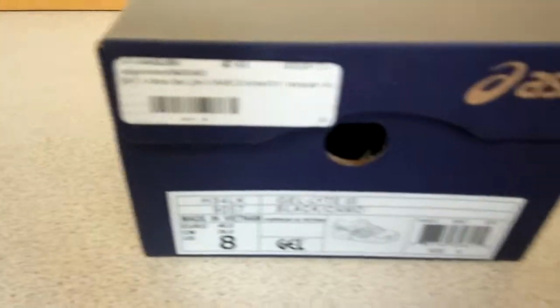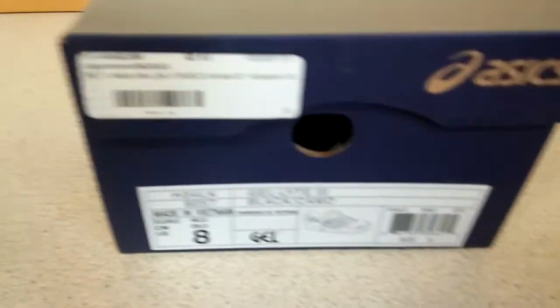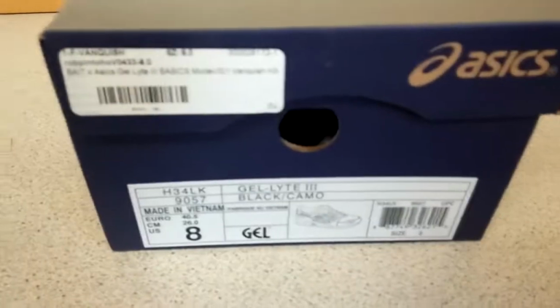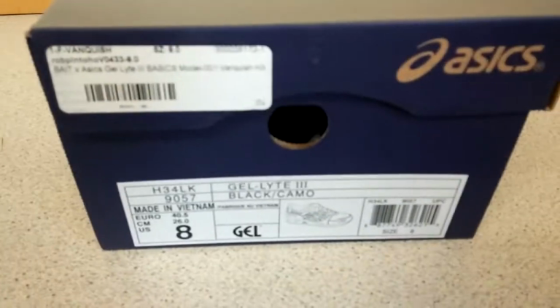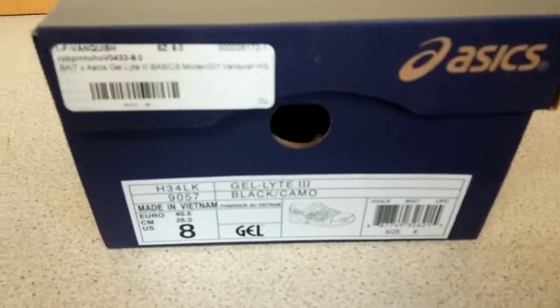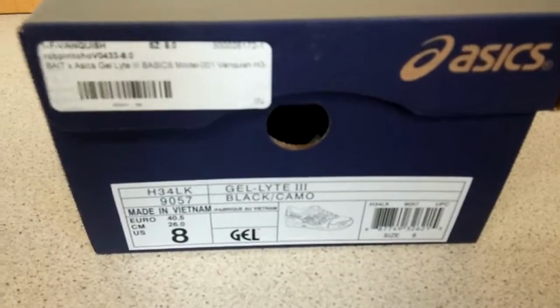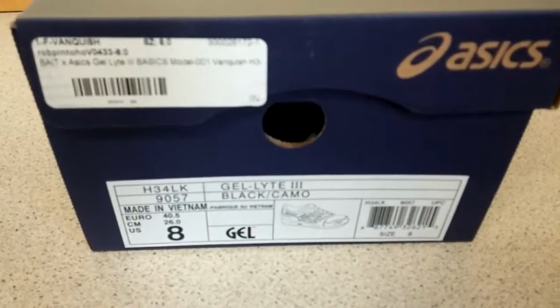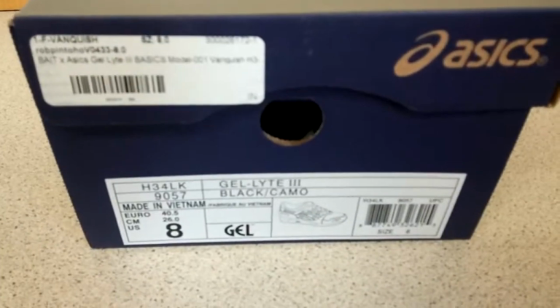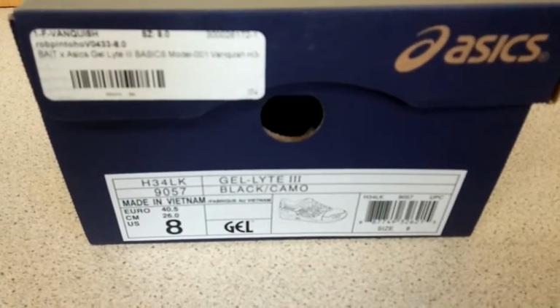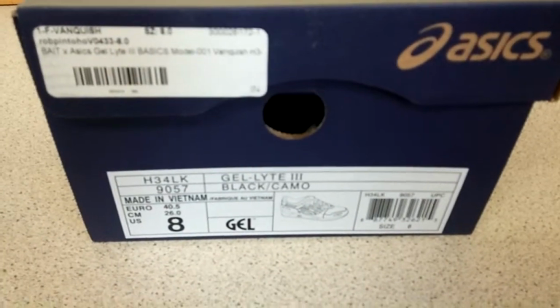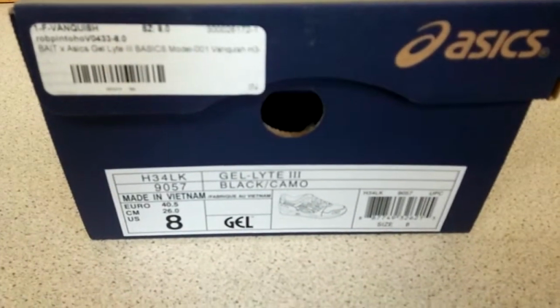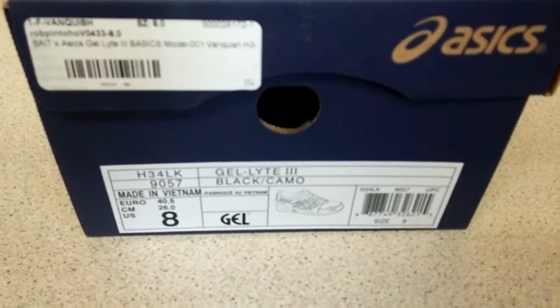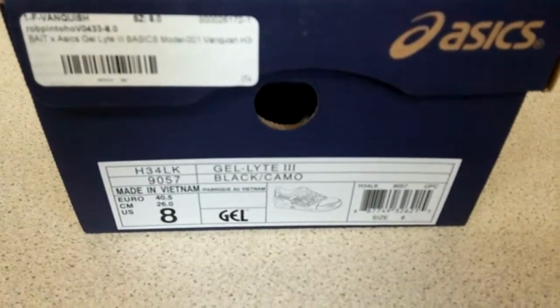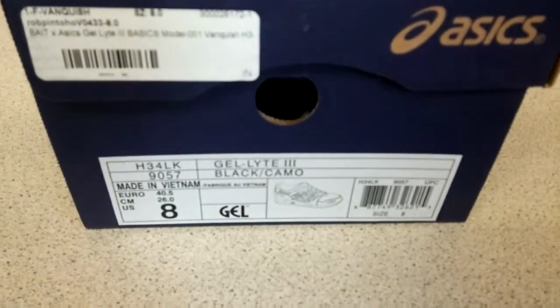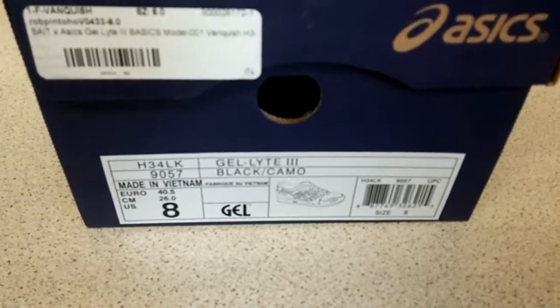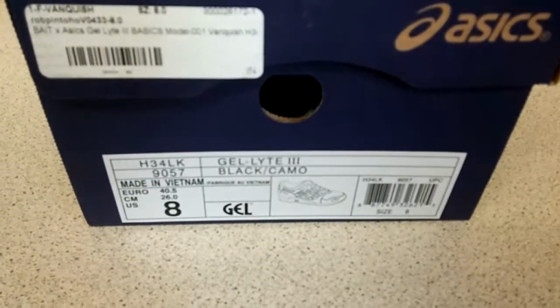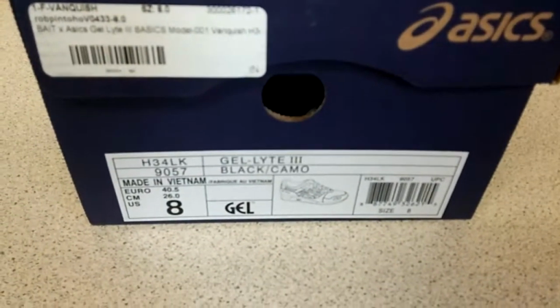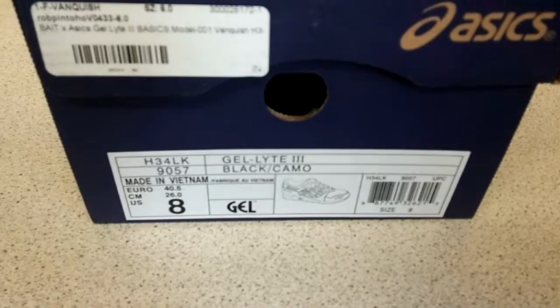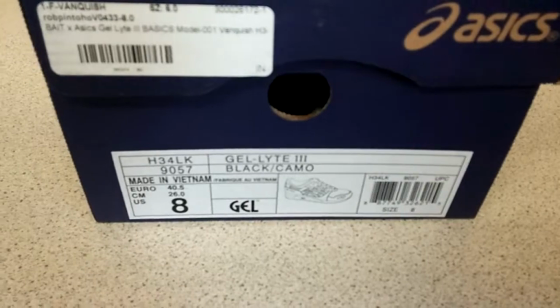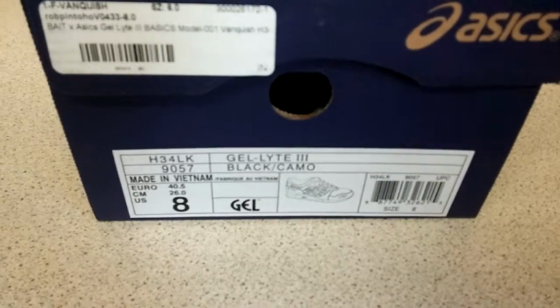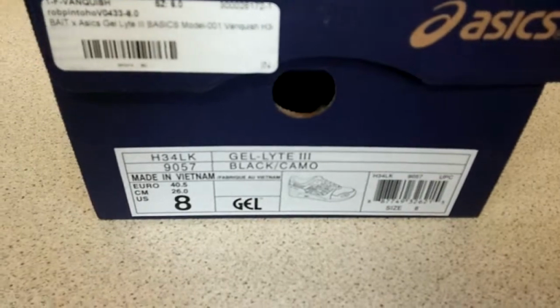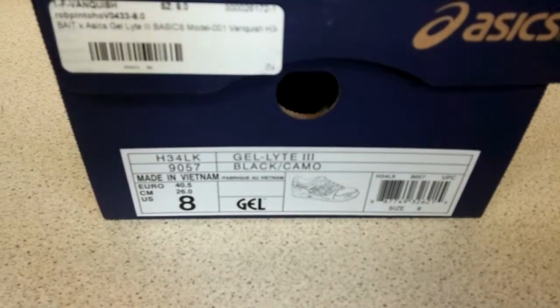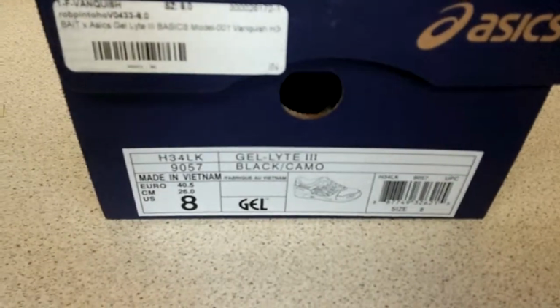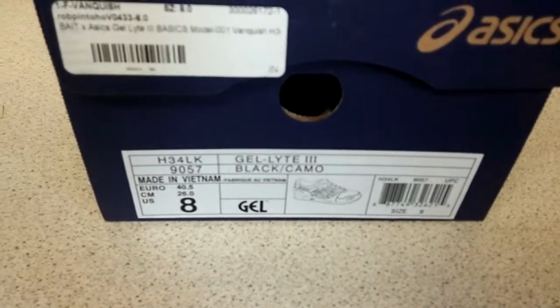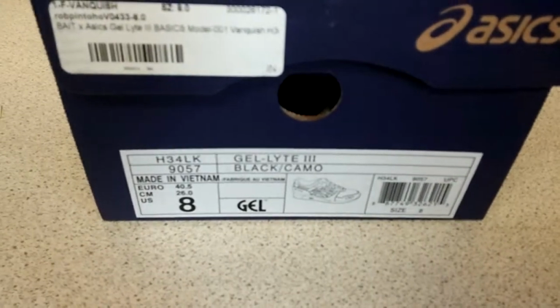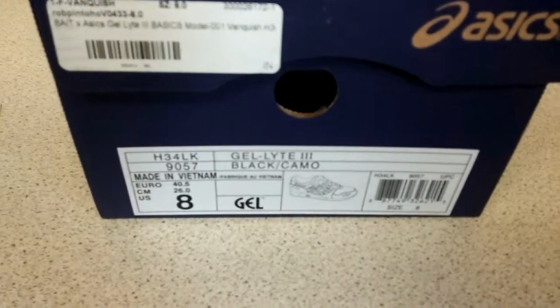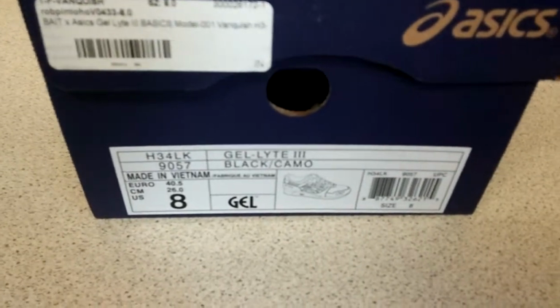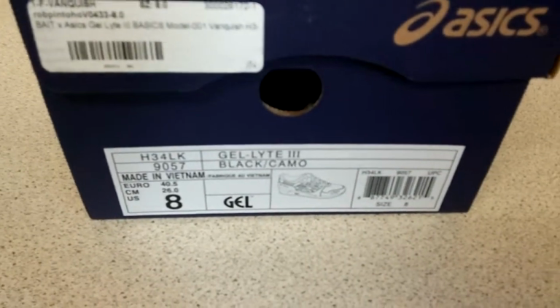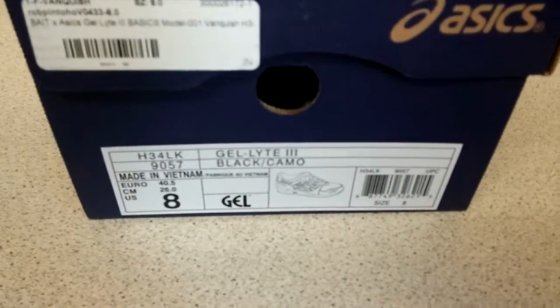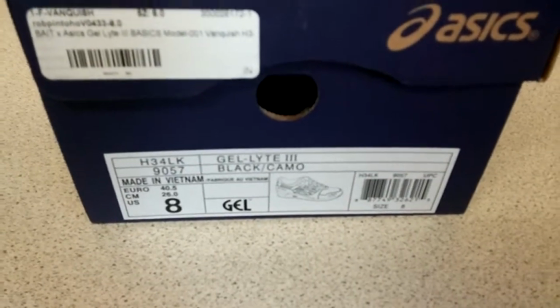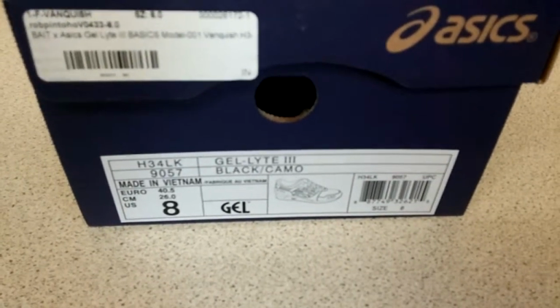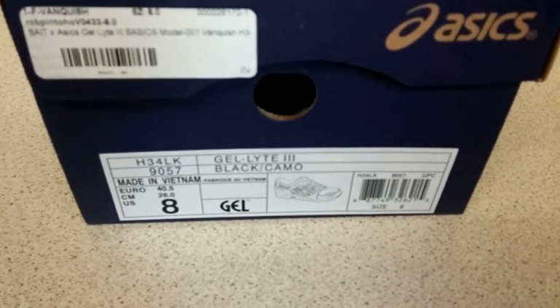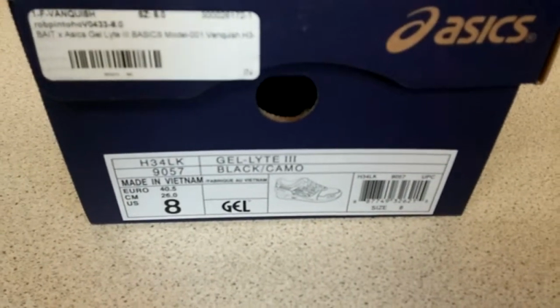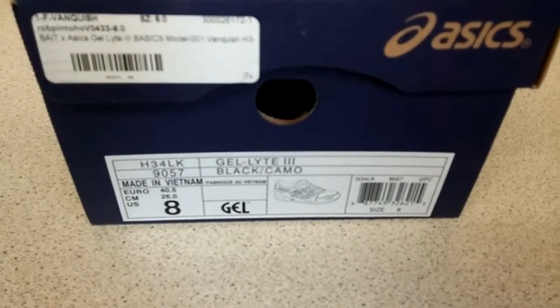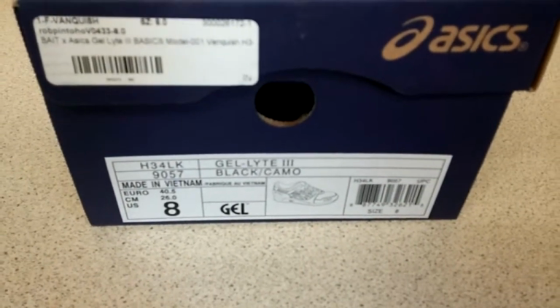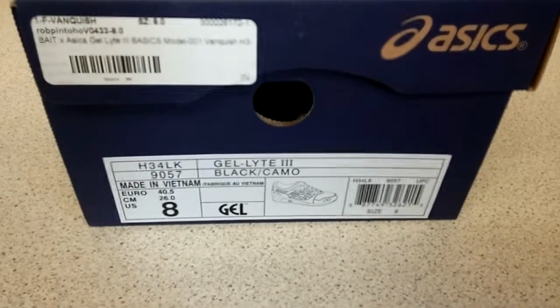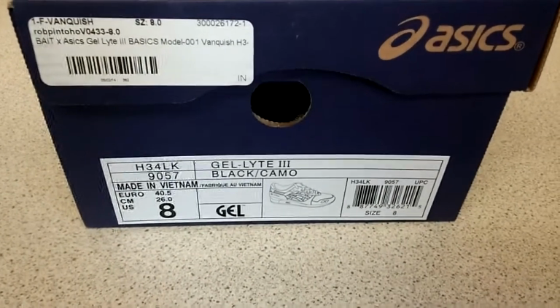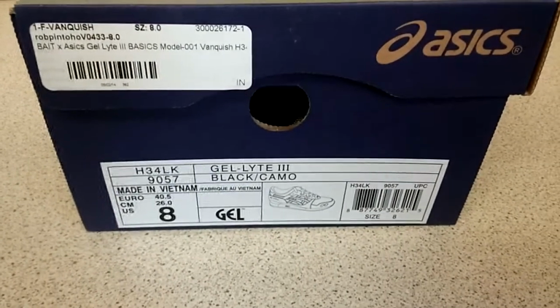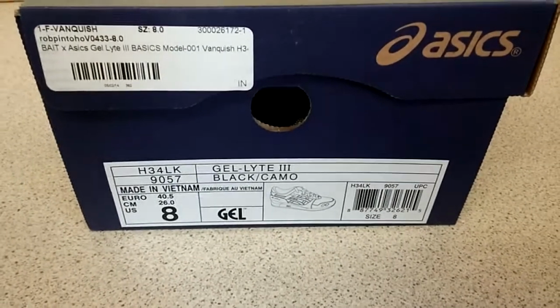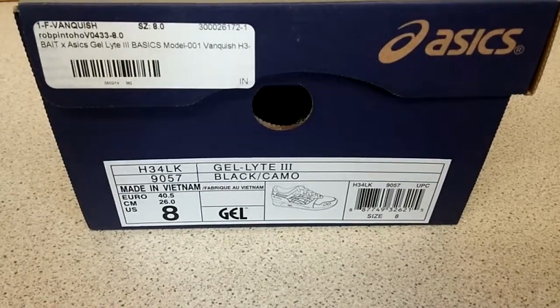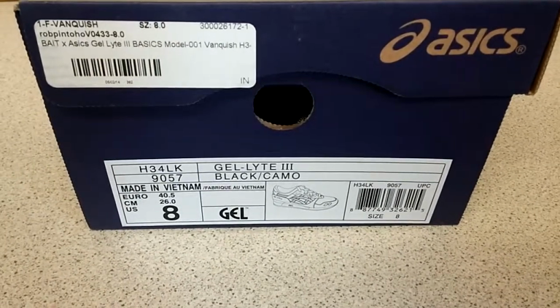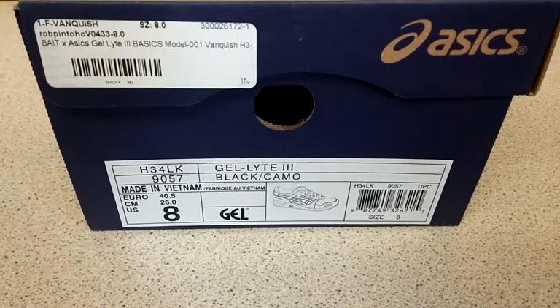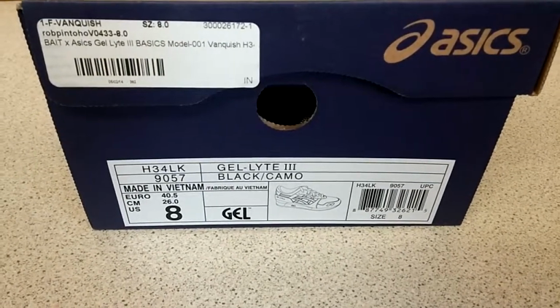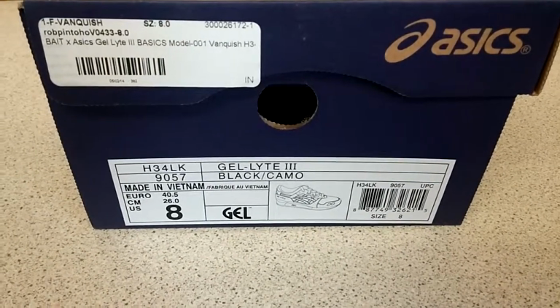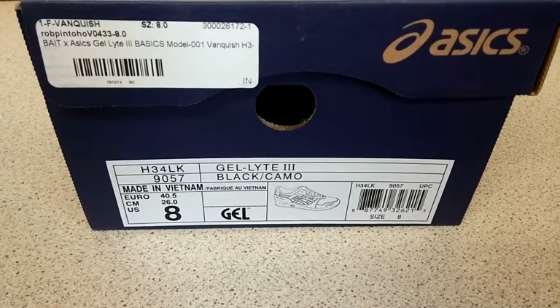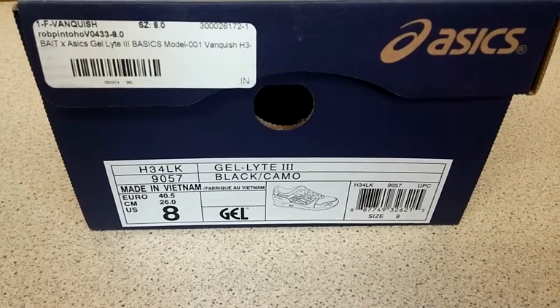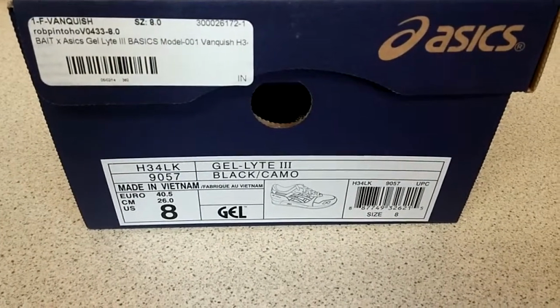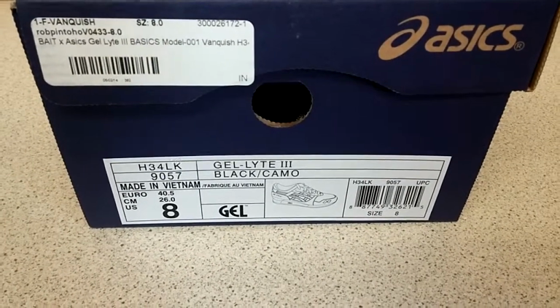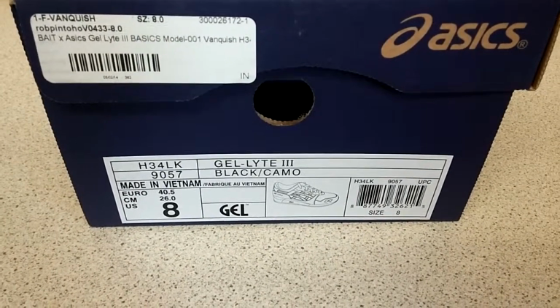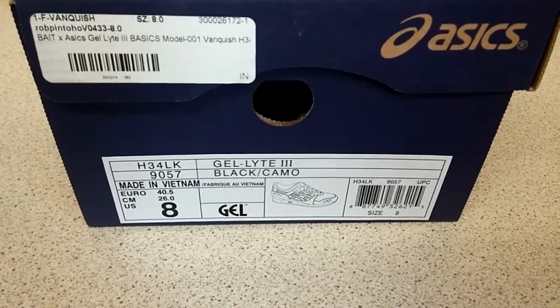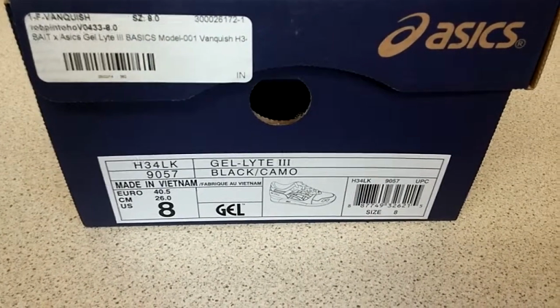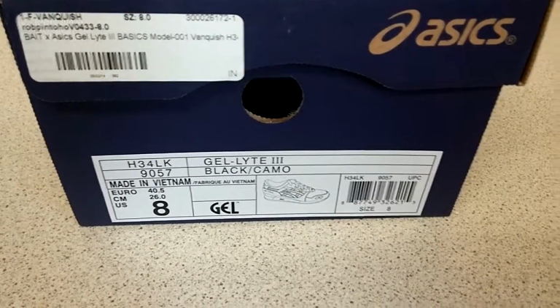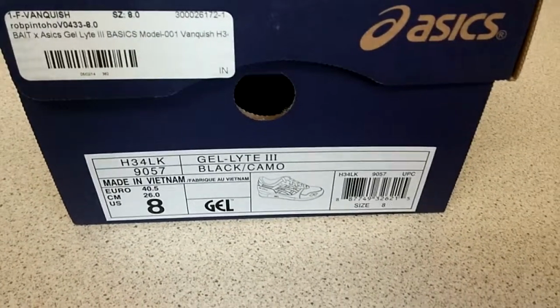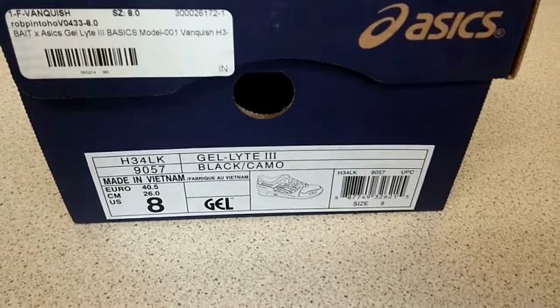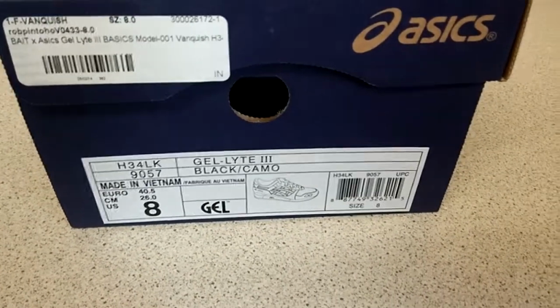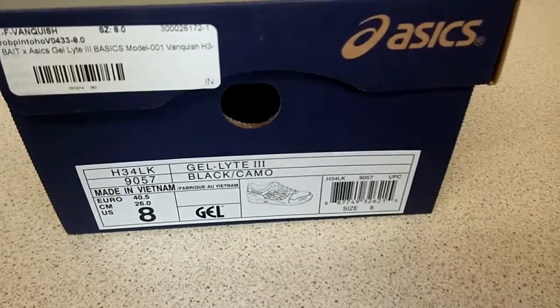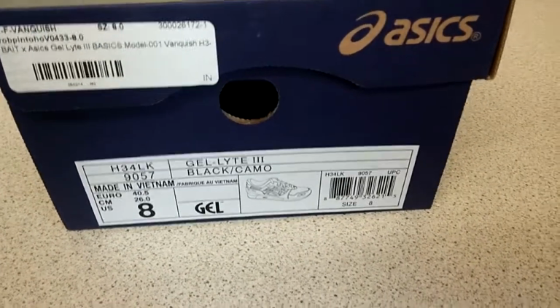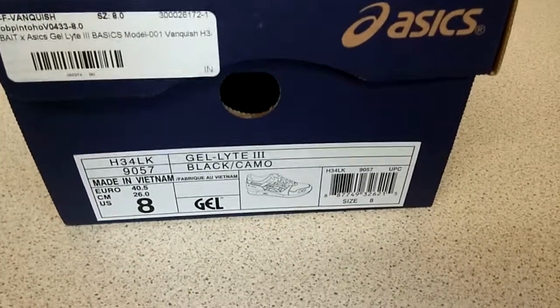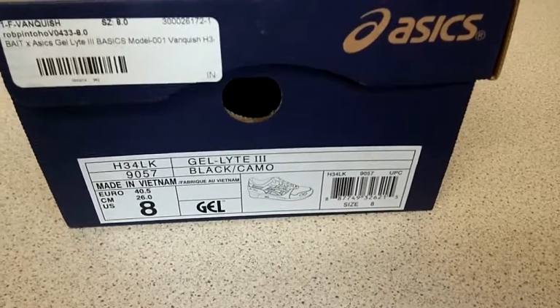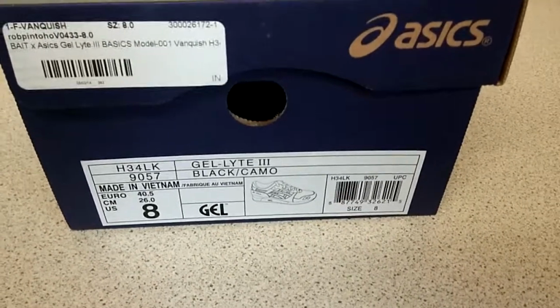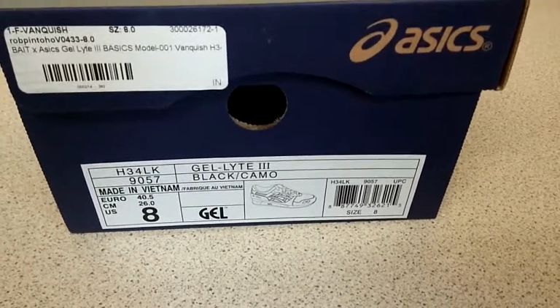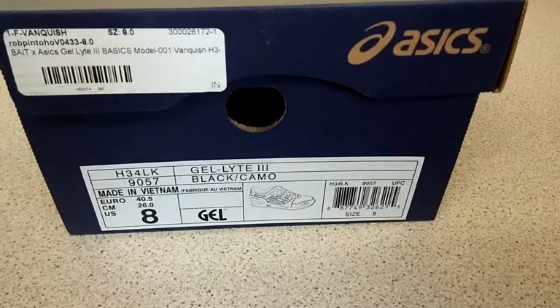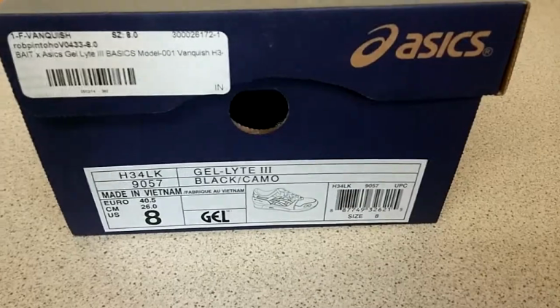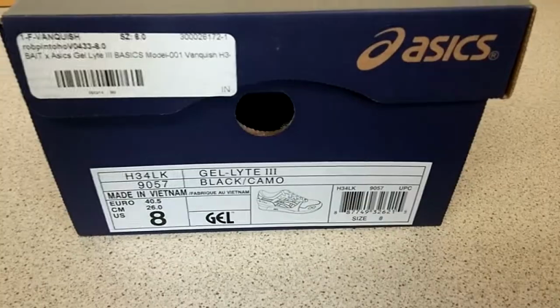This is the Vanquish. This was the 001 in a pack of three, with the Guardian and the Nippon Blues.